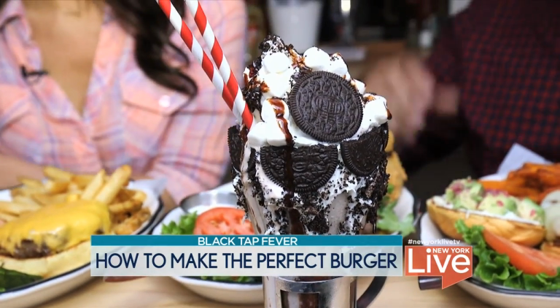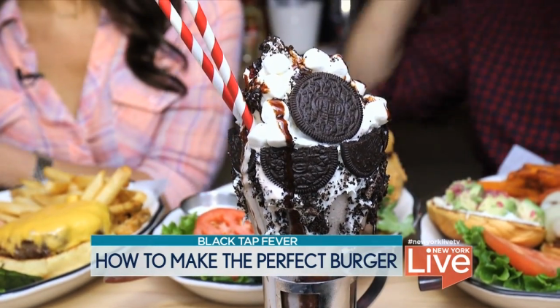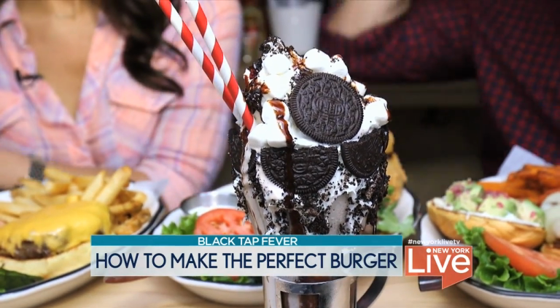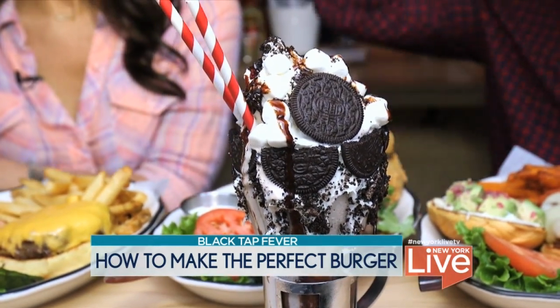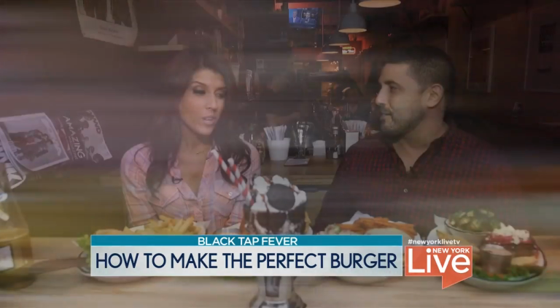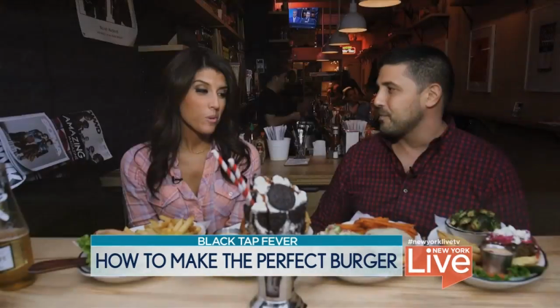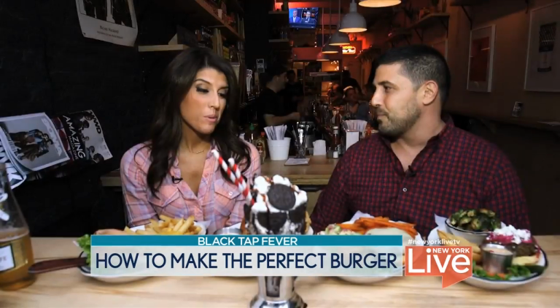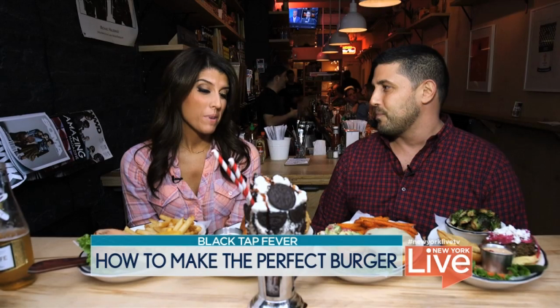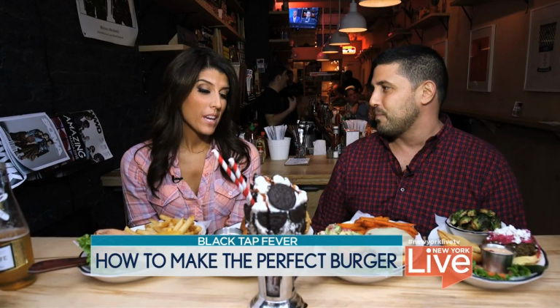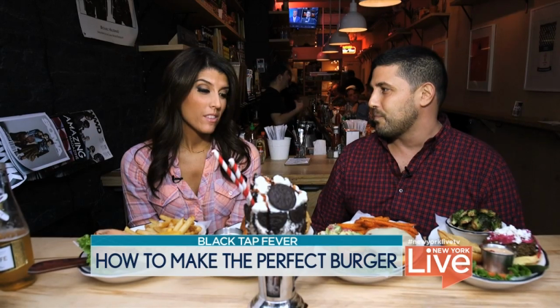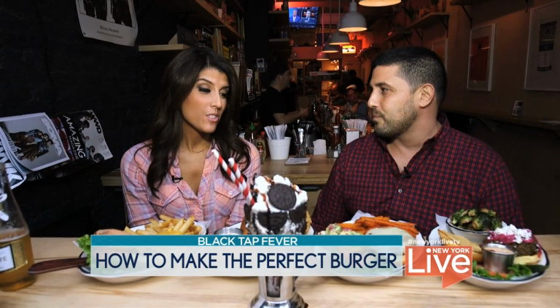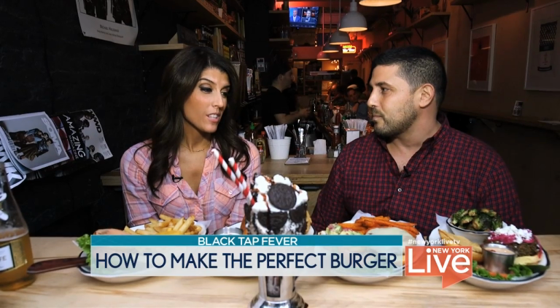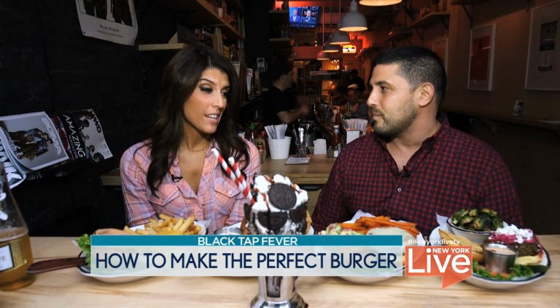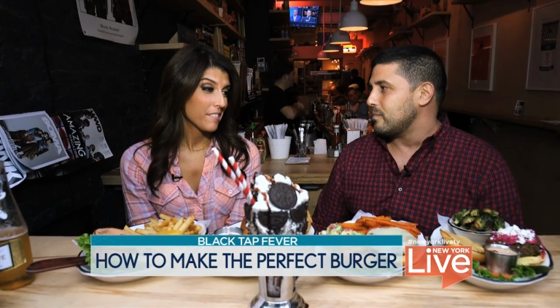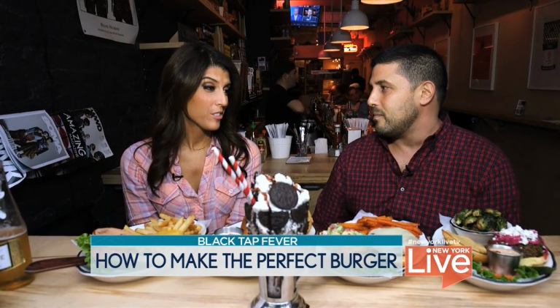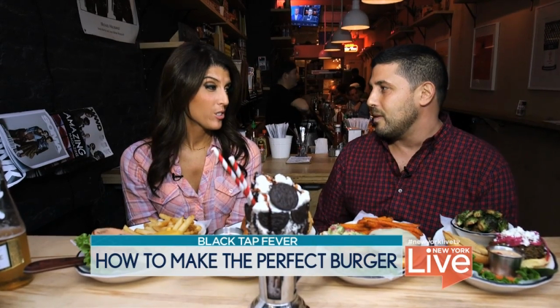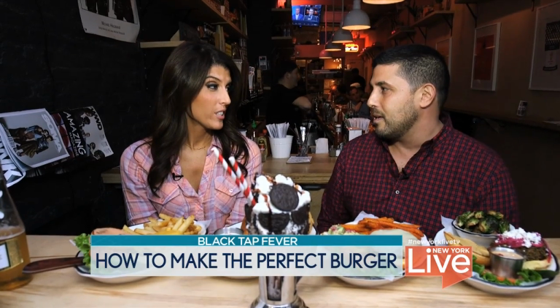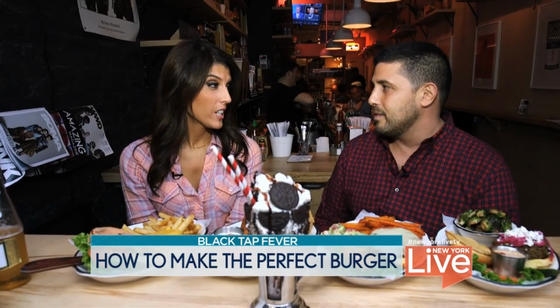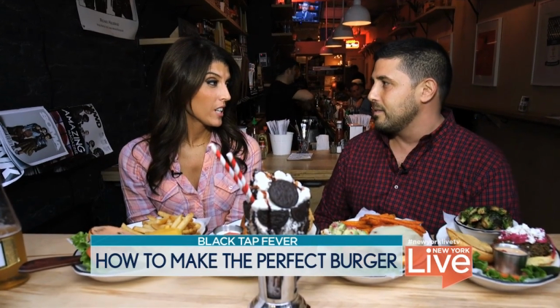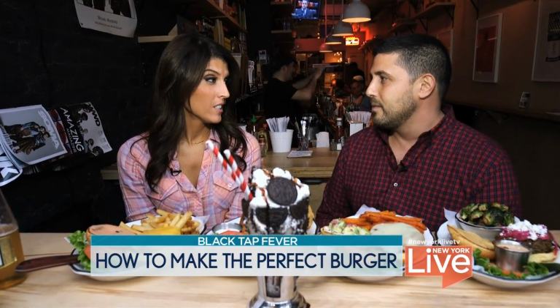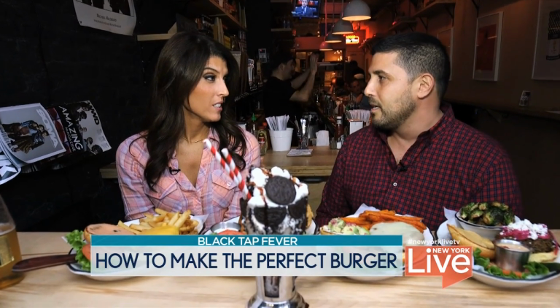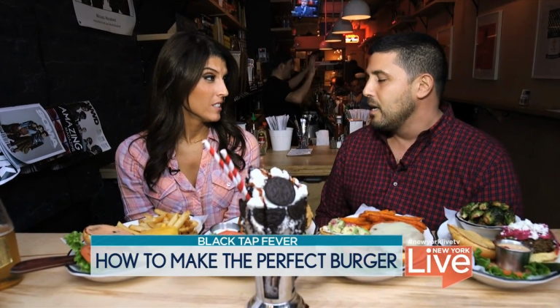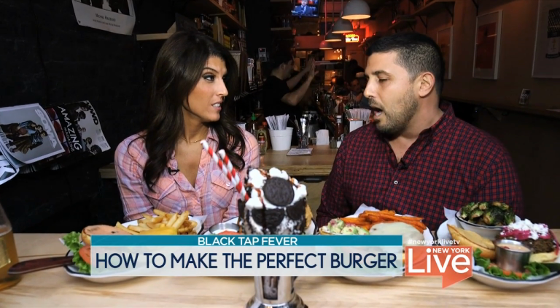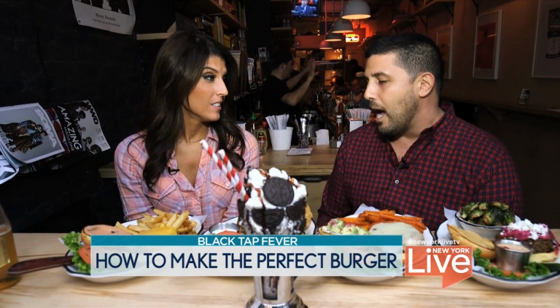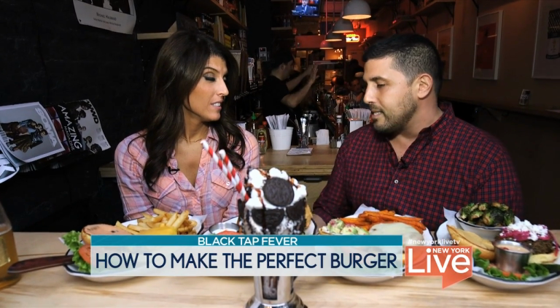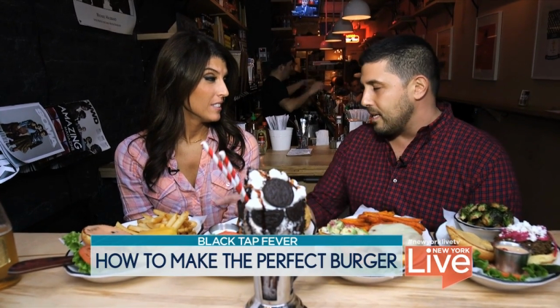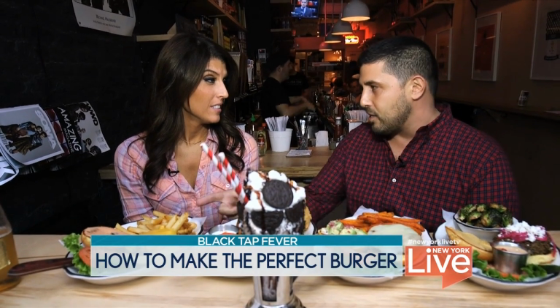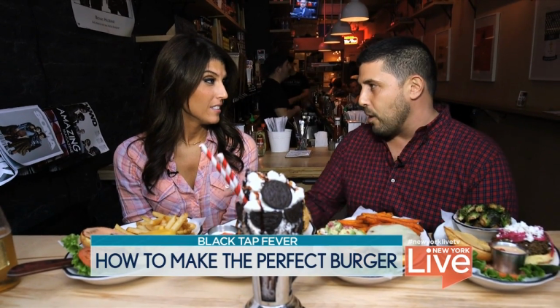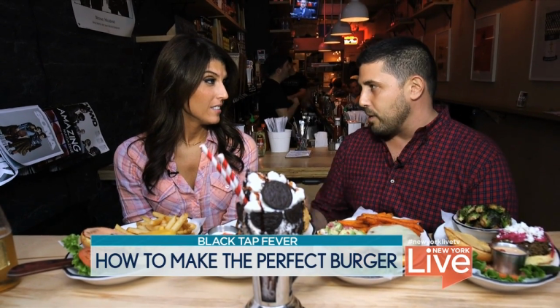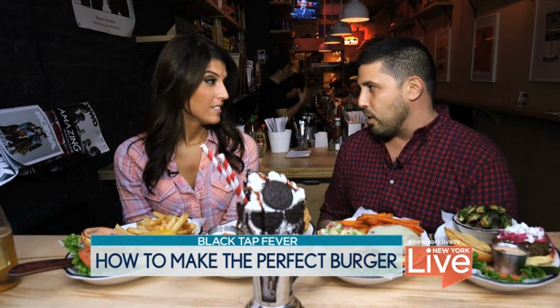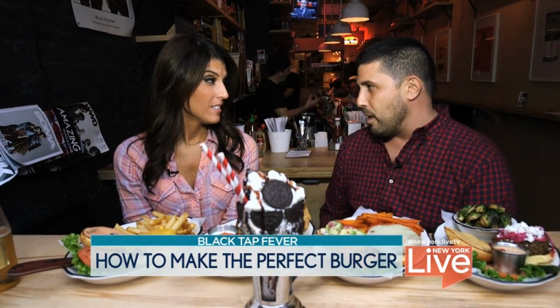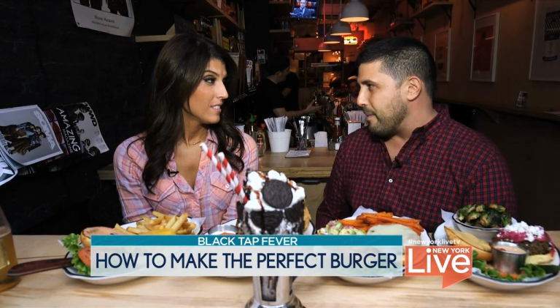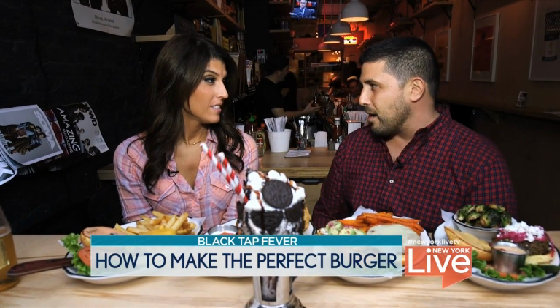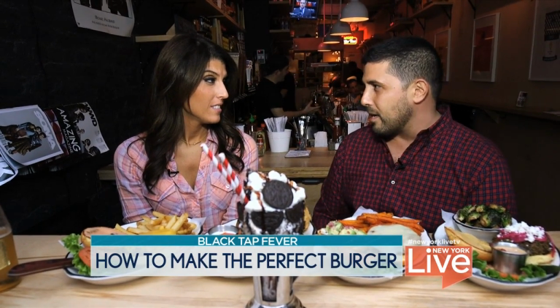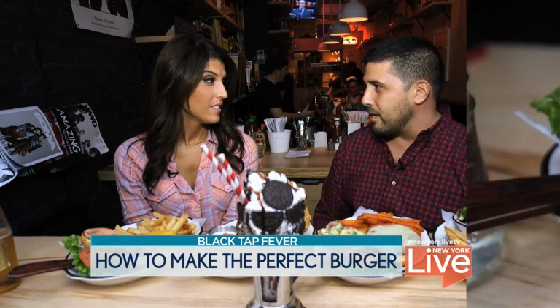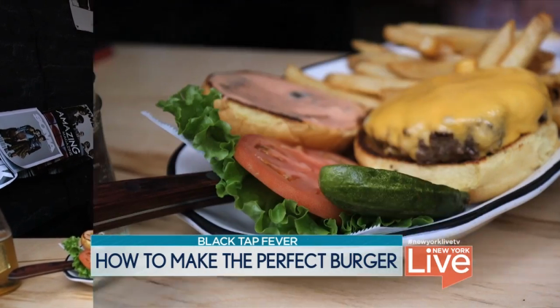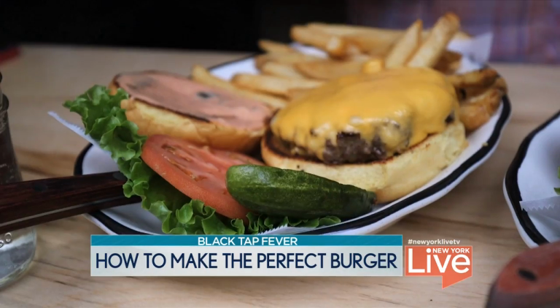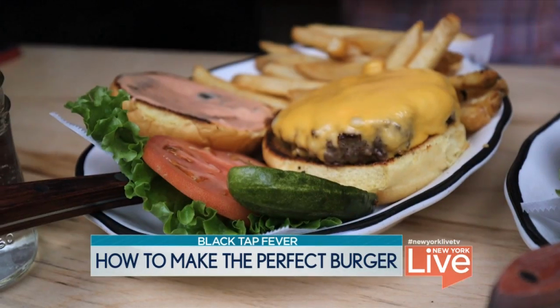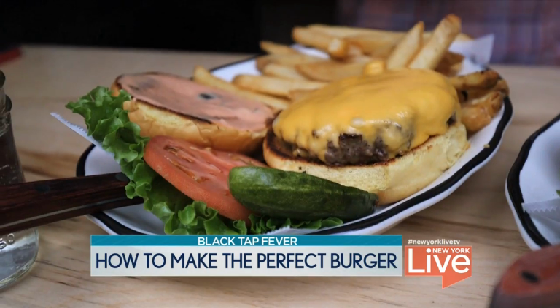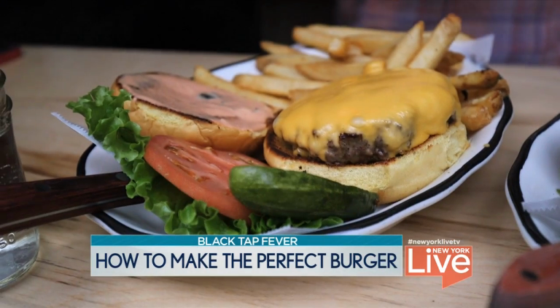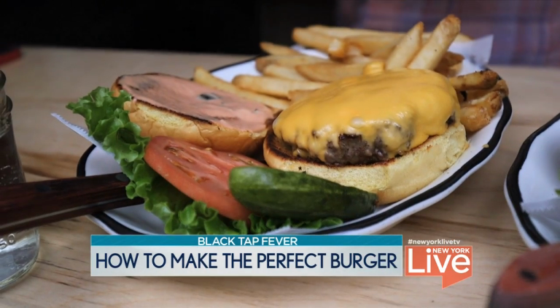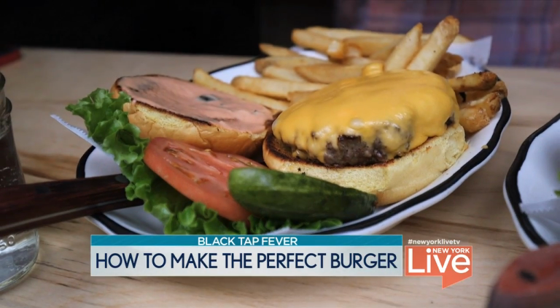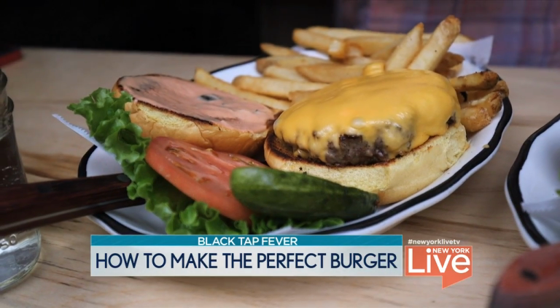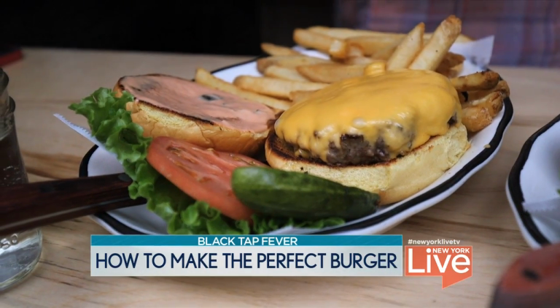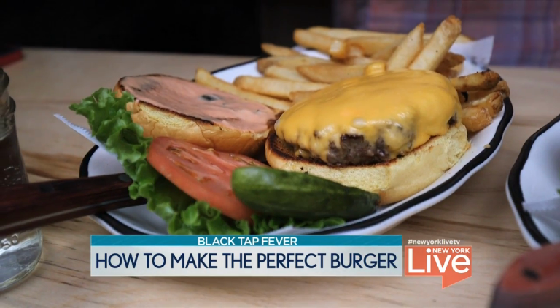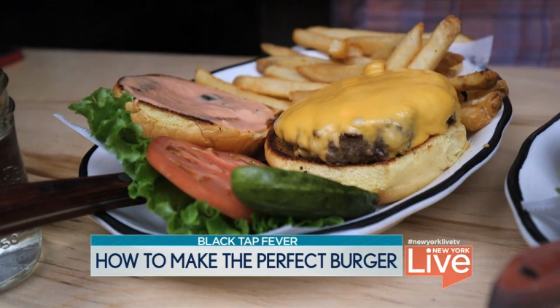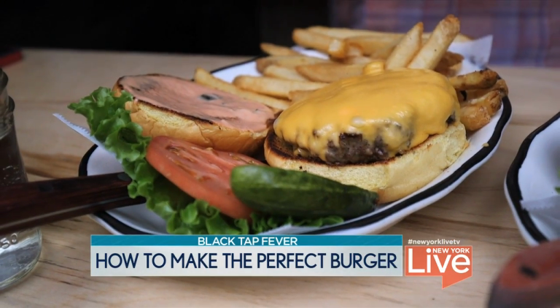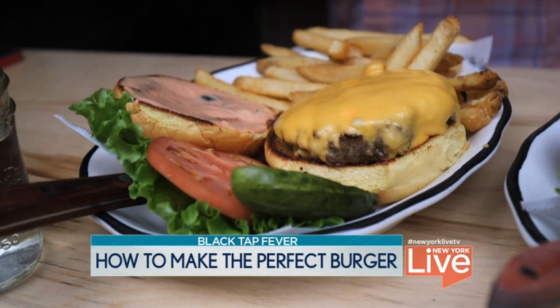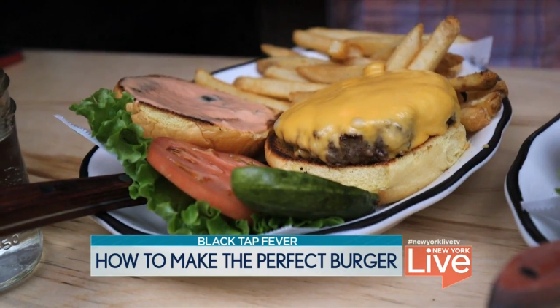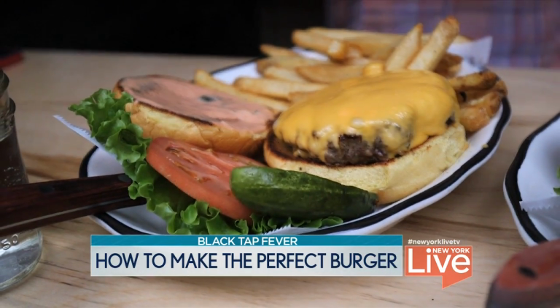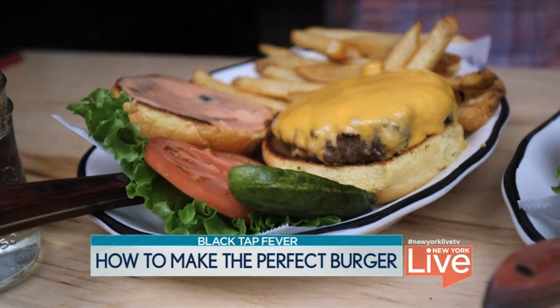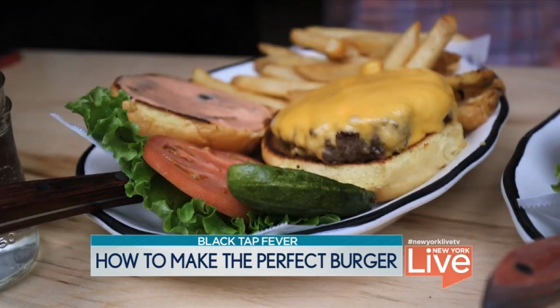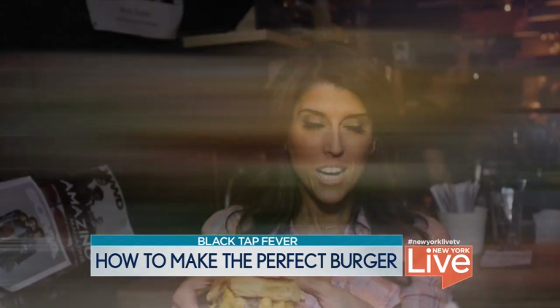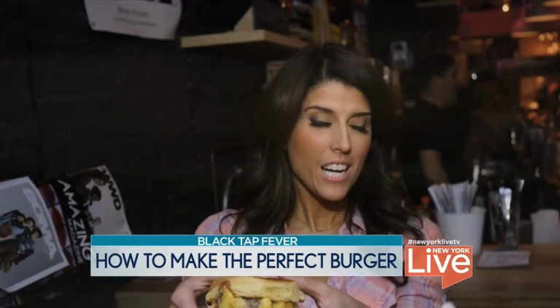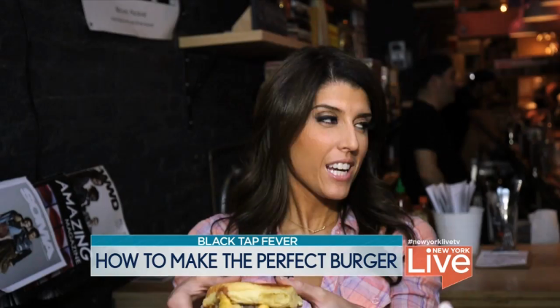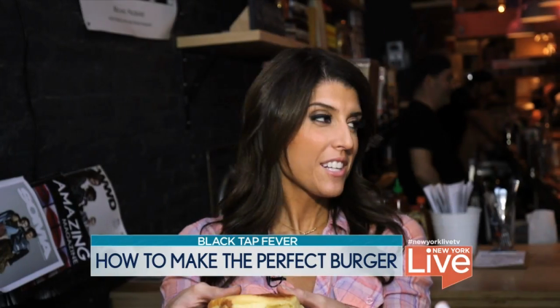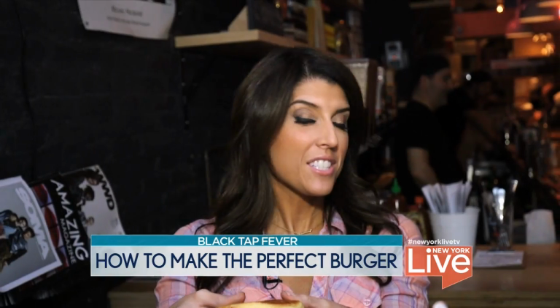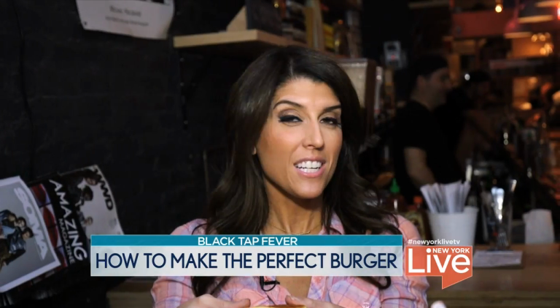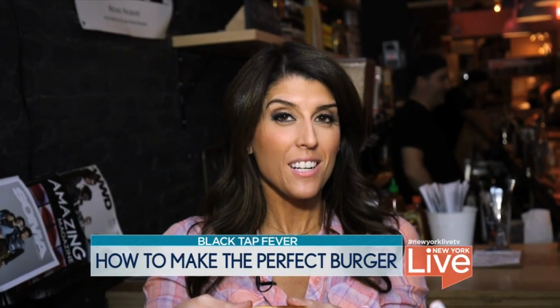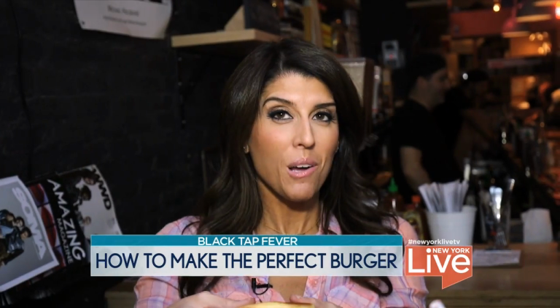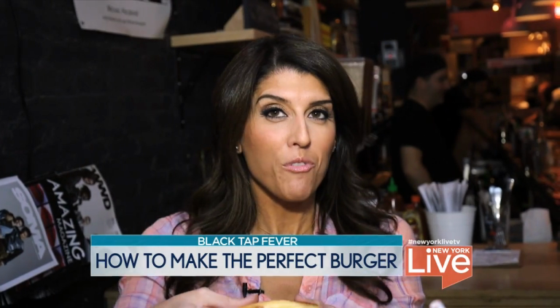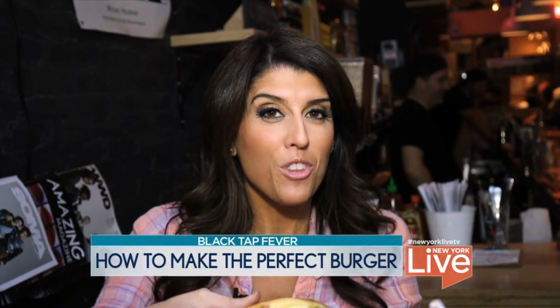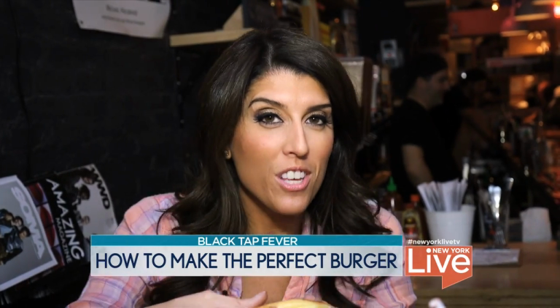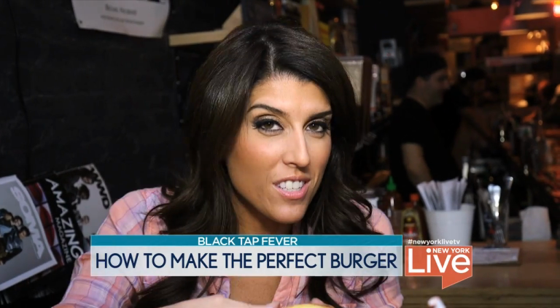All right, where do we begin? There's a lot of food here. I say start with the all-American. I kind of got to stand up for this.